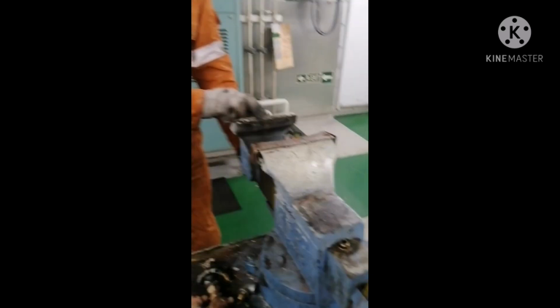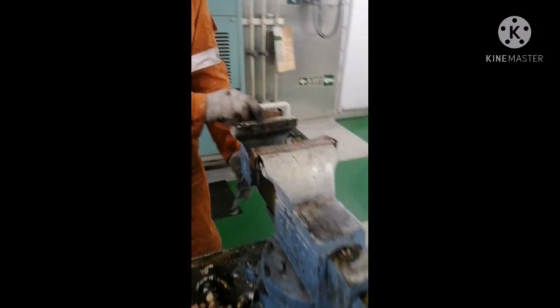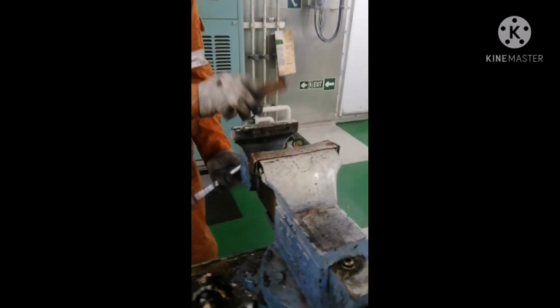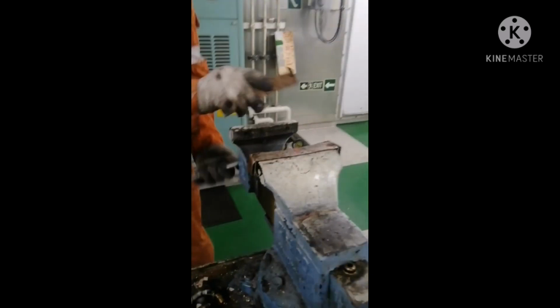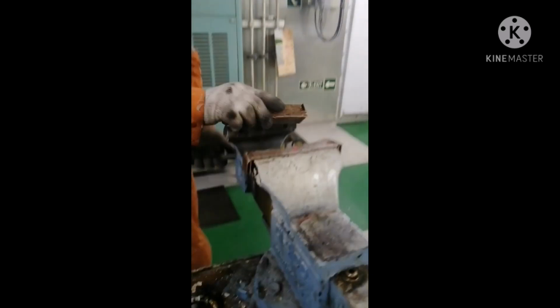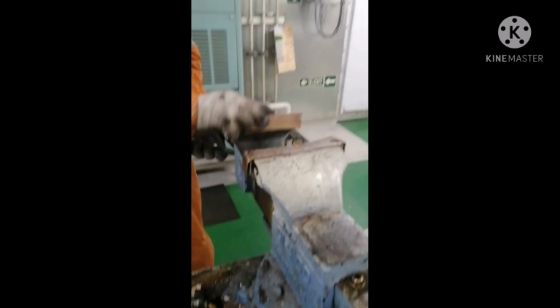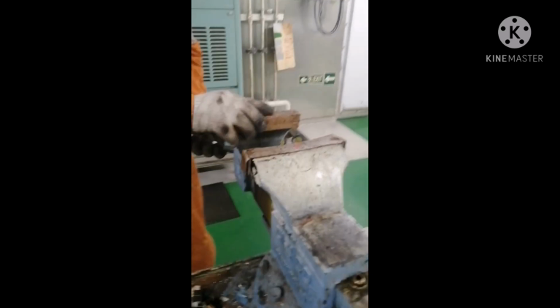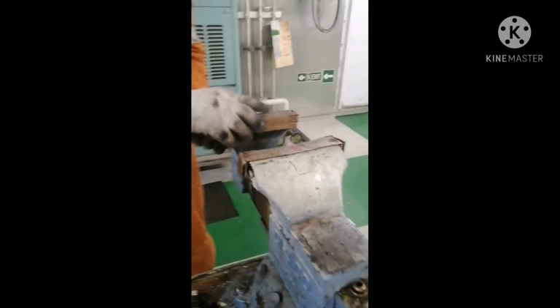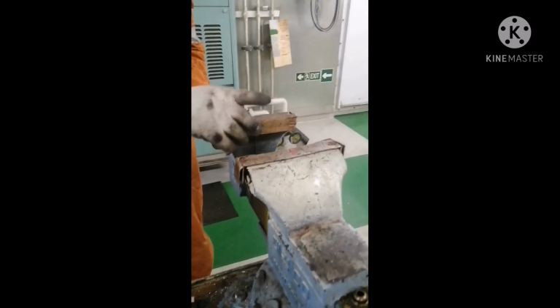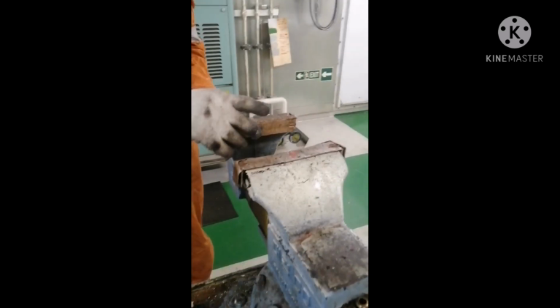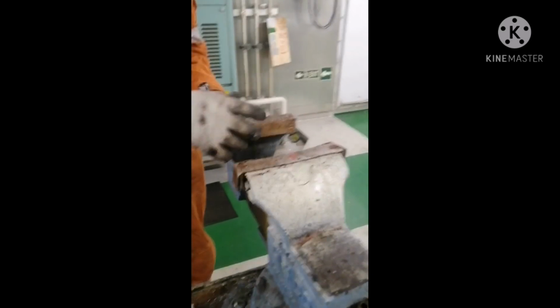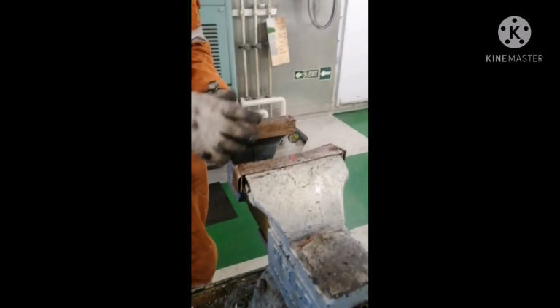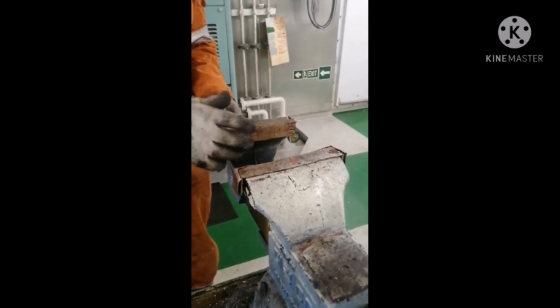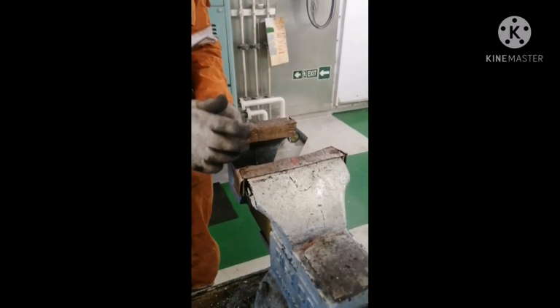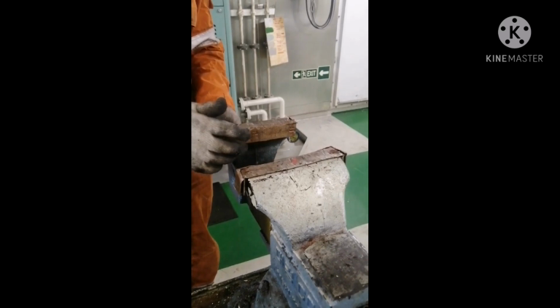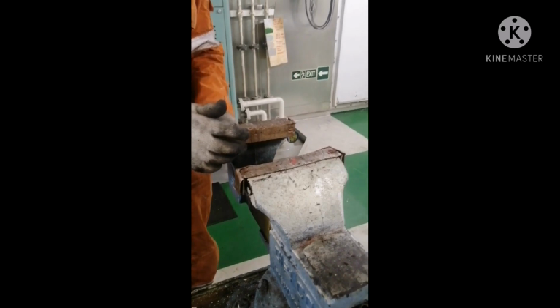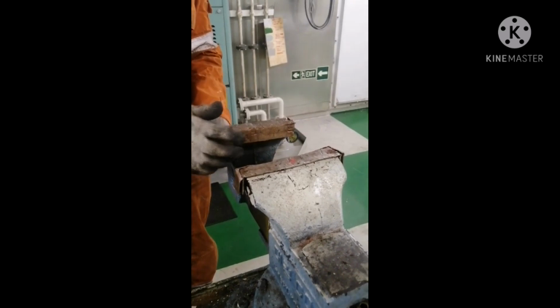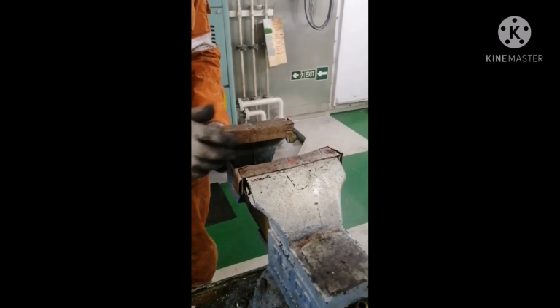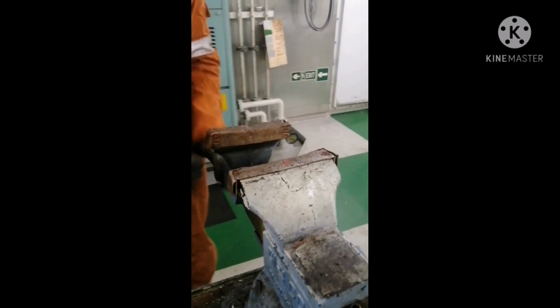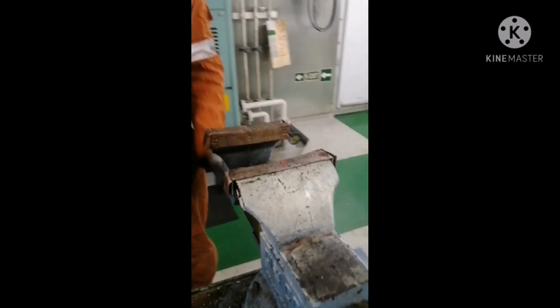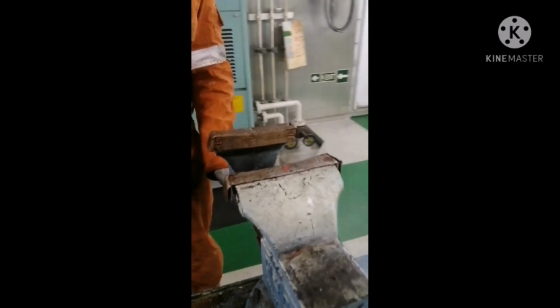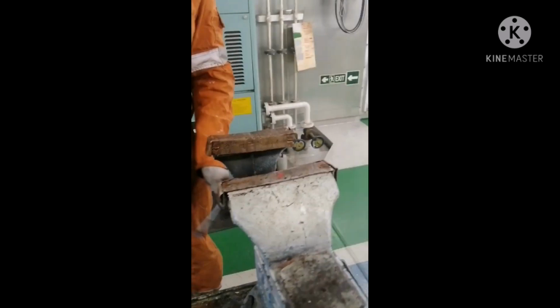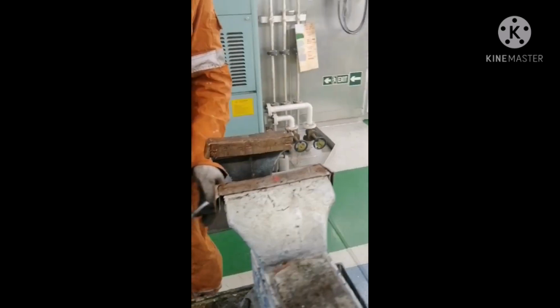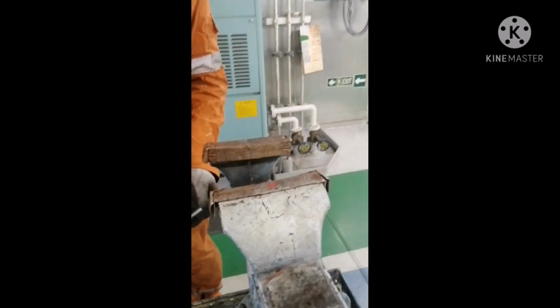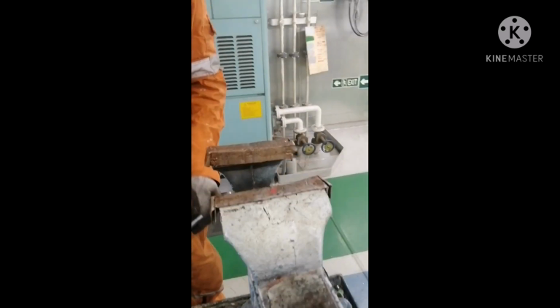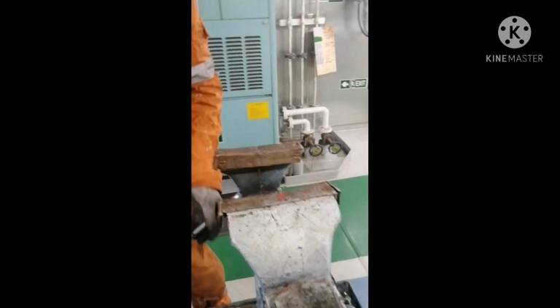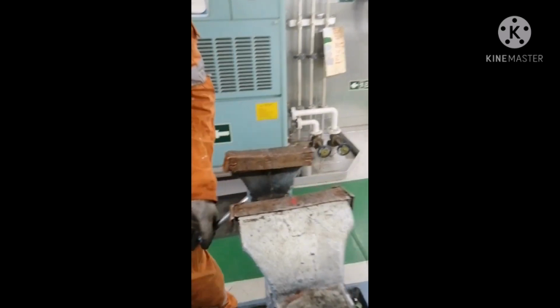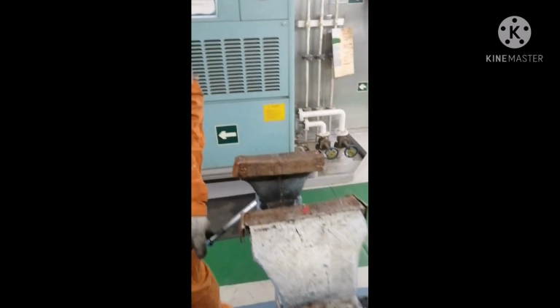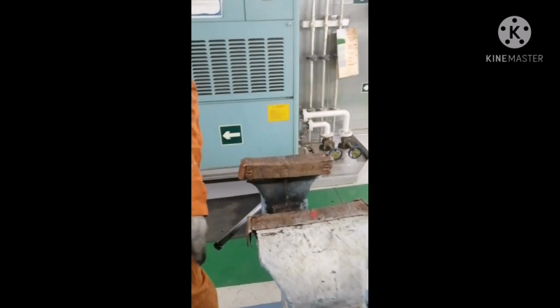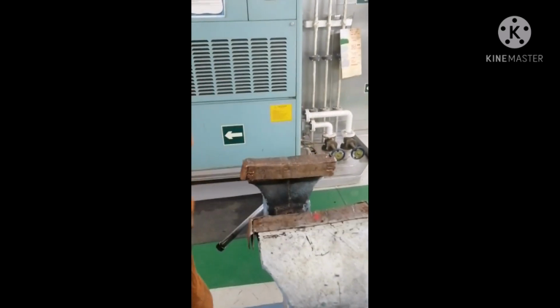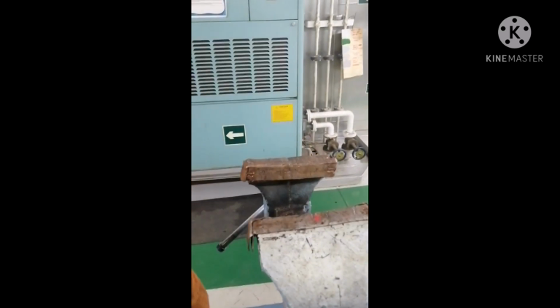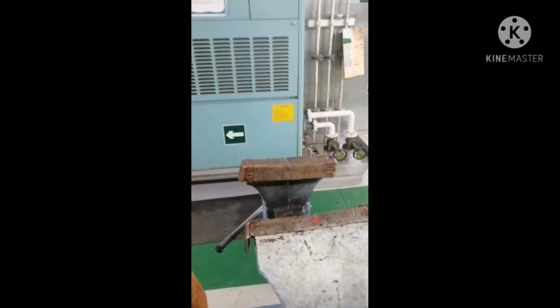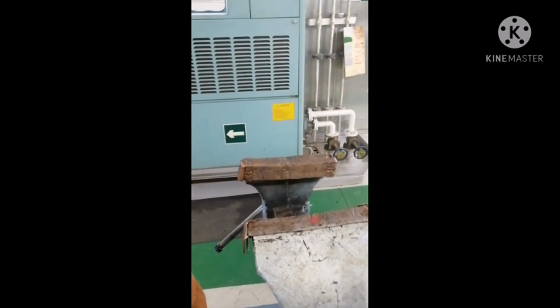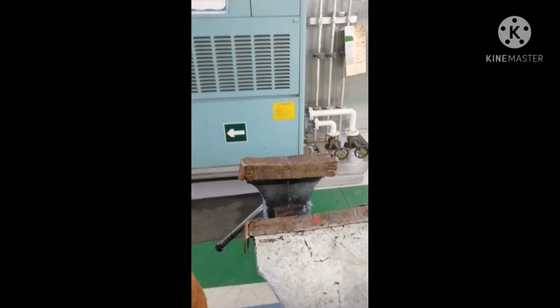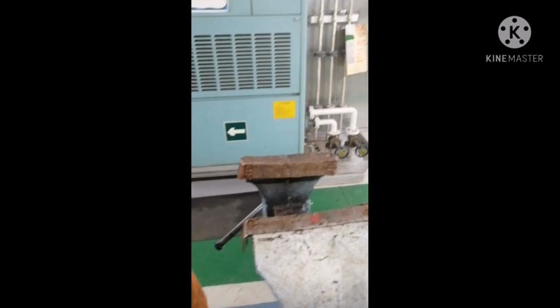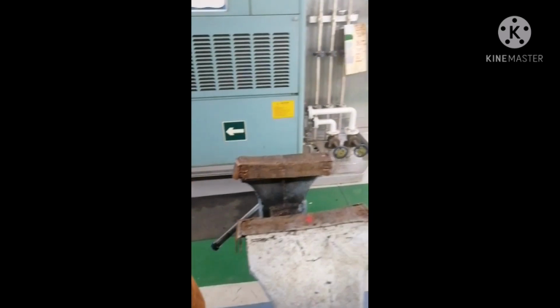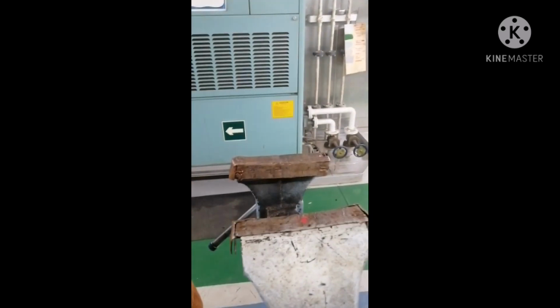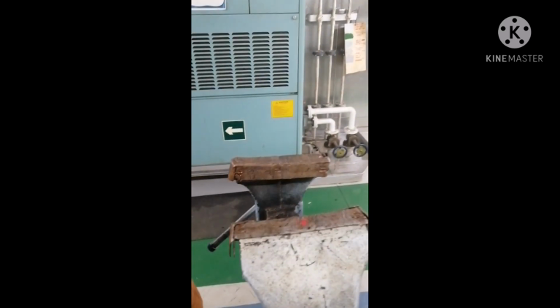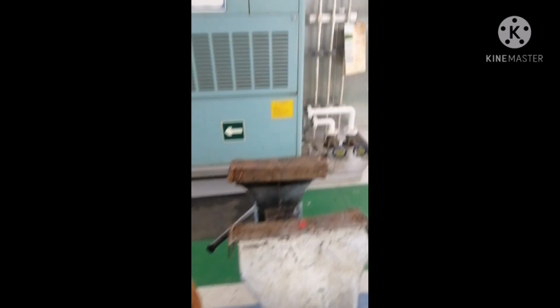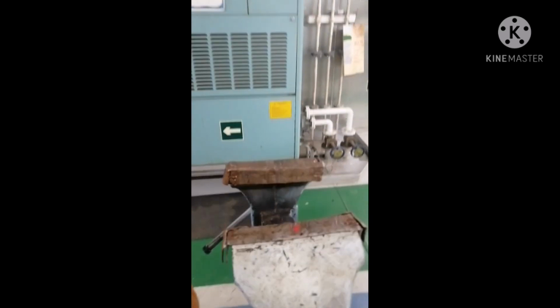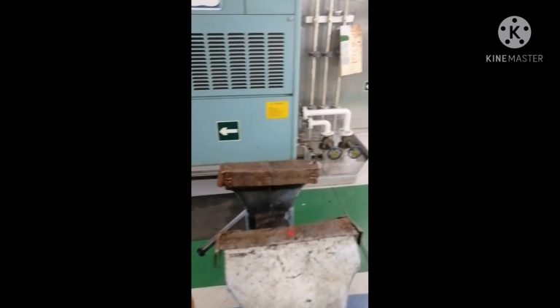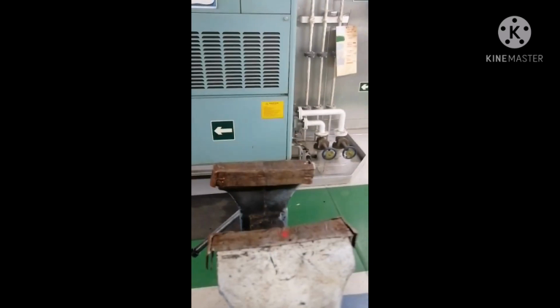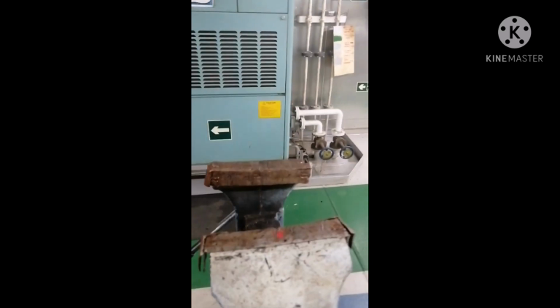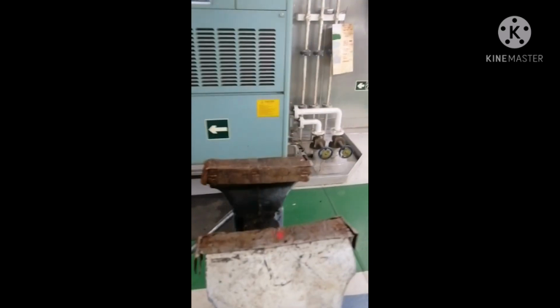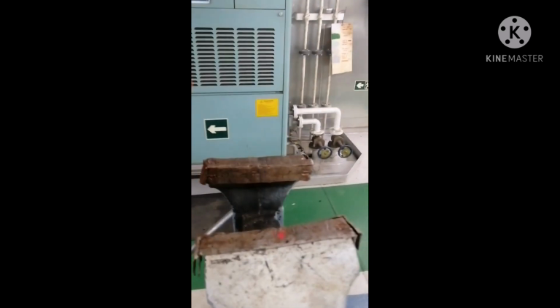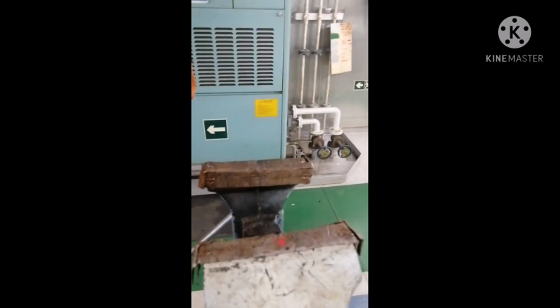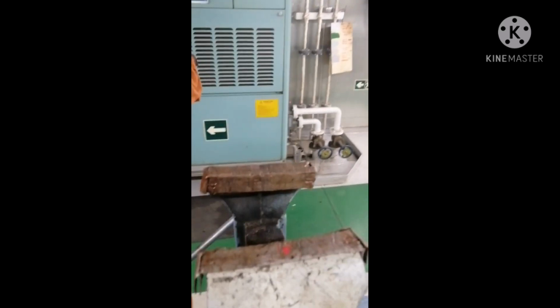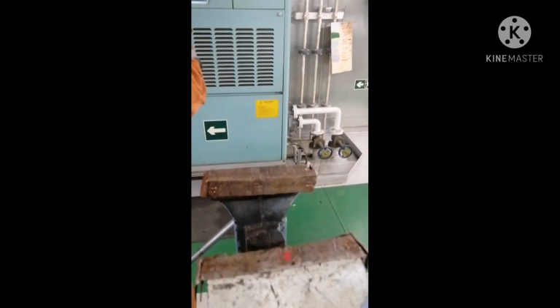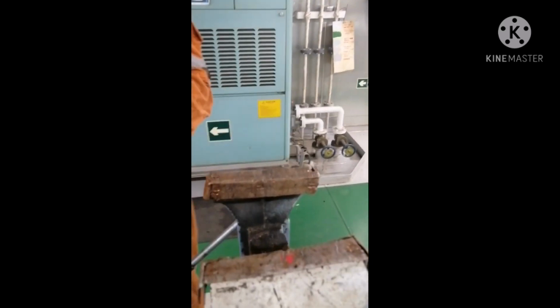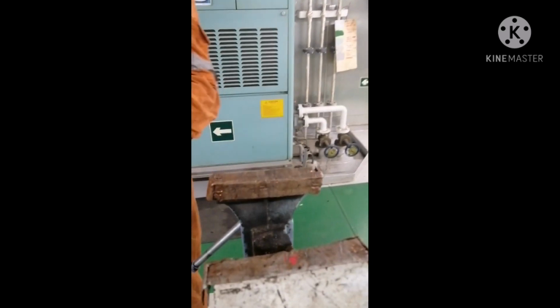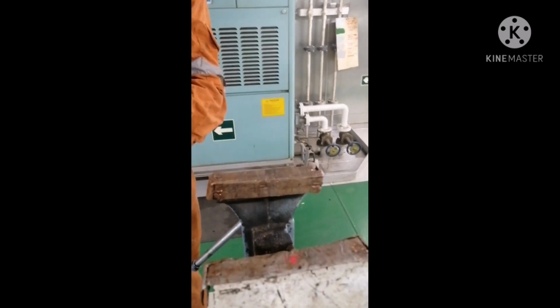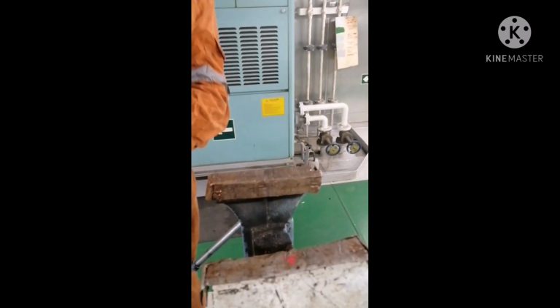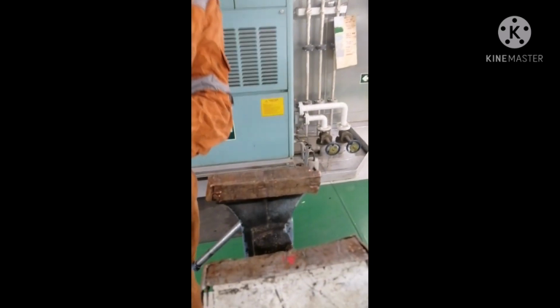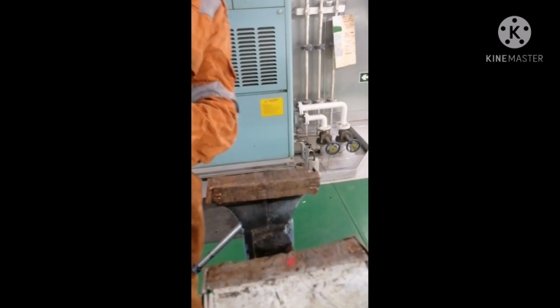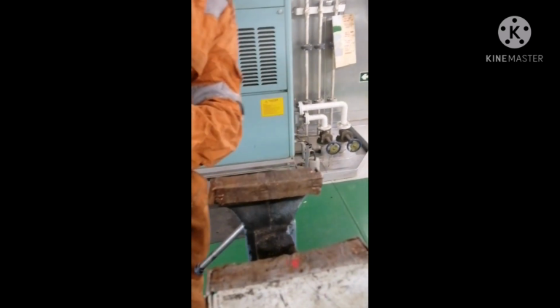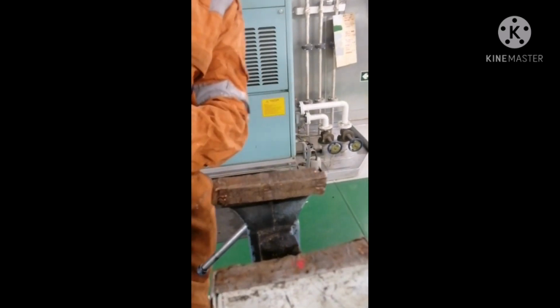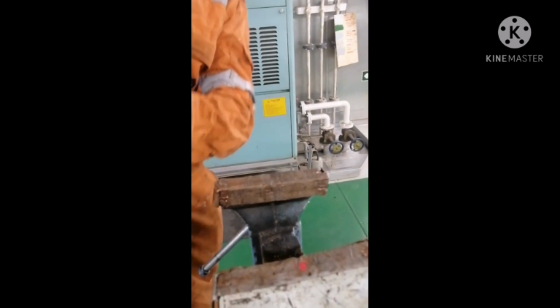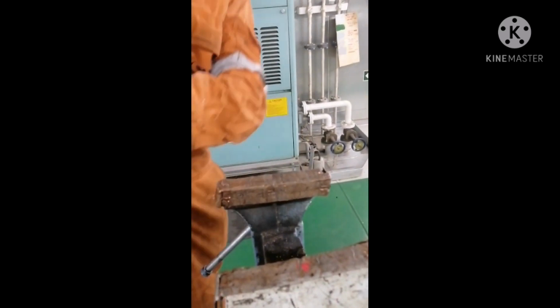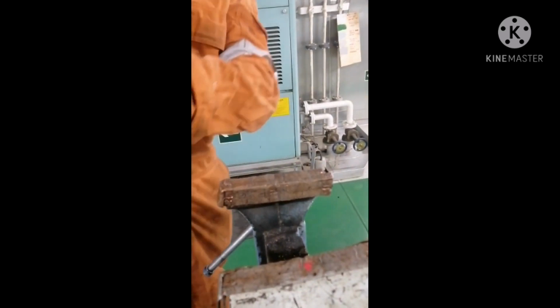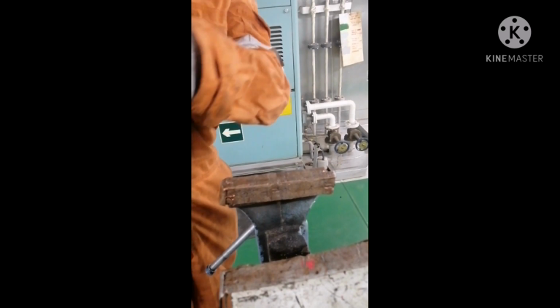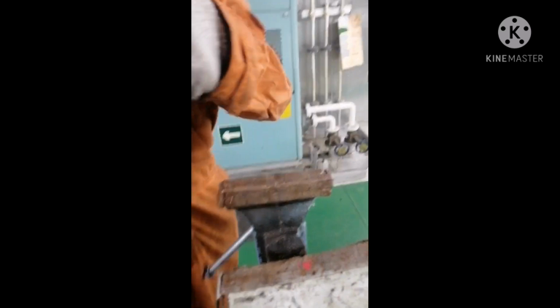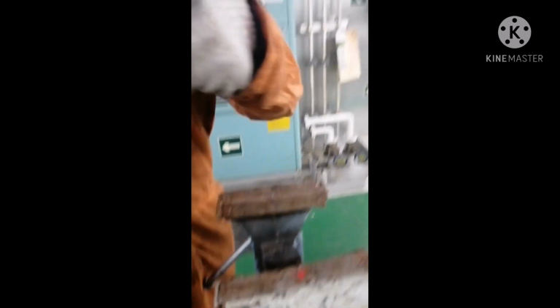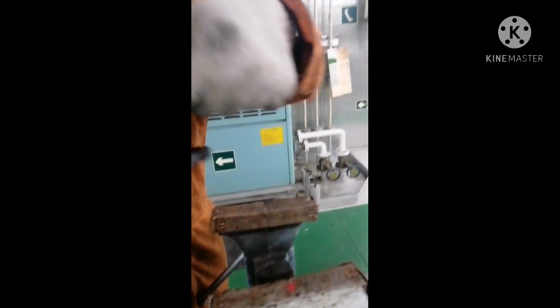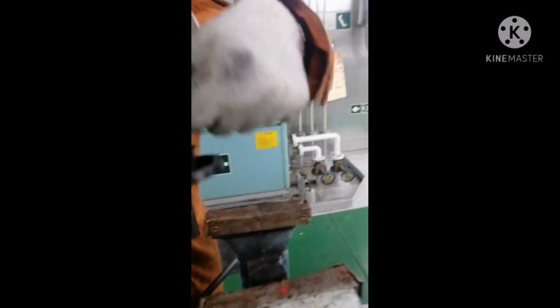We will fit it in the vise and ensure that while fitting in the vise you should keep some copper plates so it does not damage the valve.